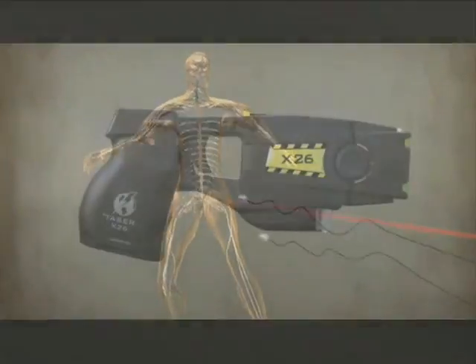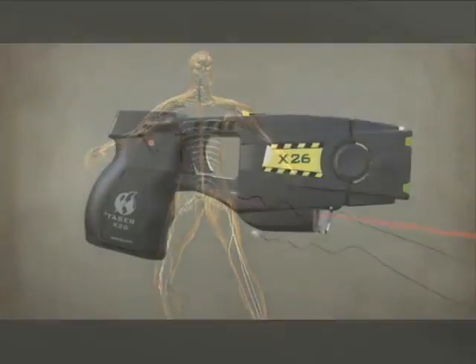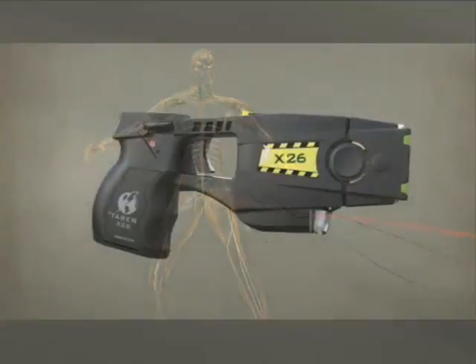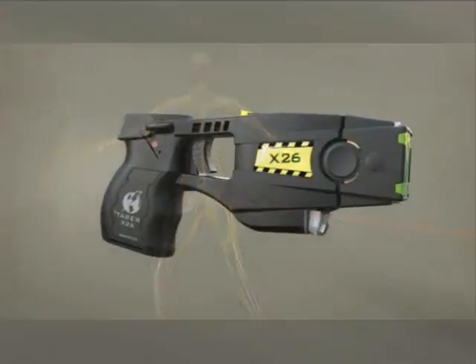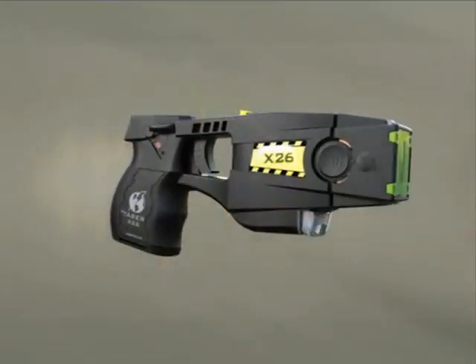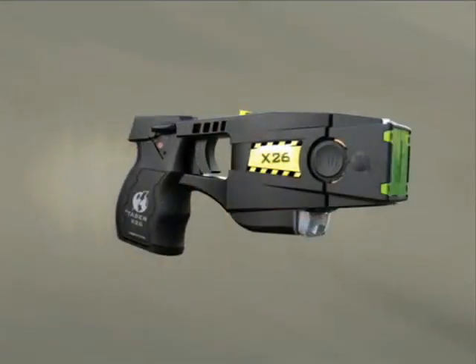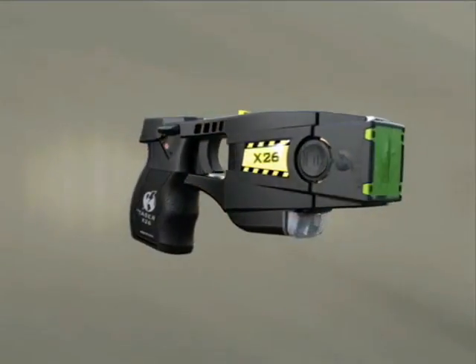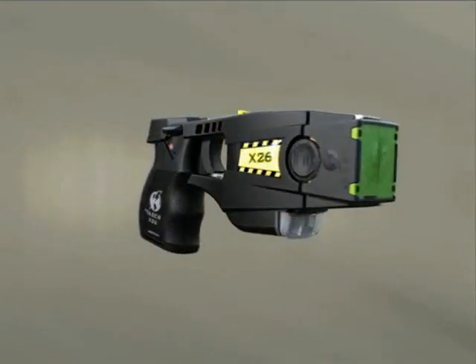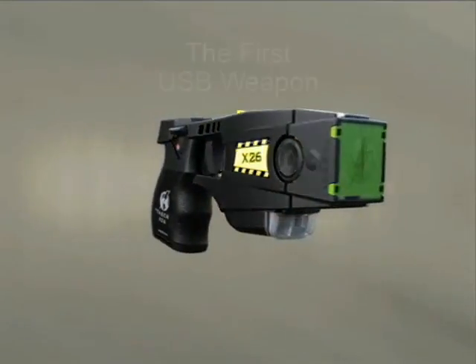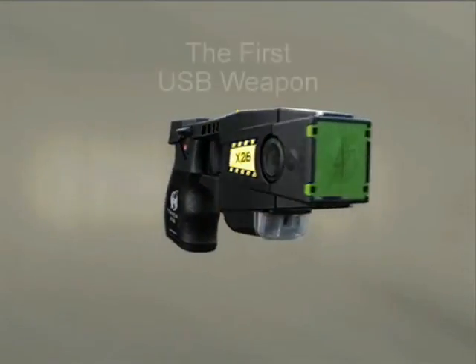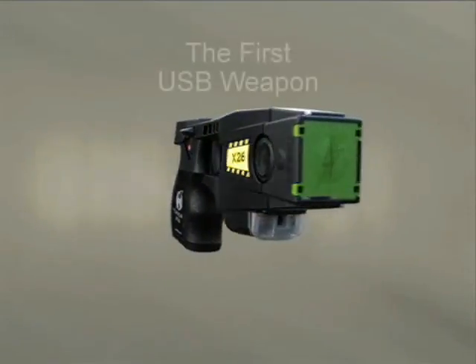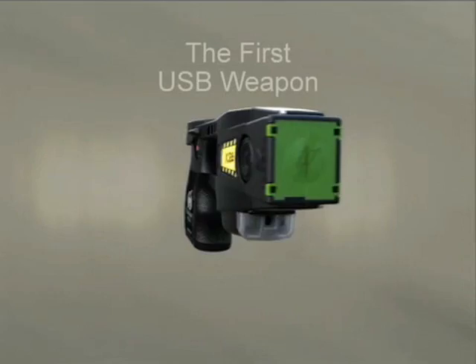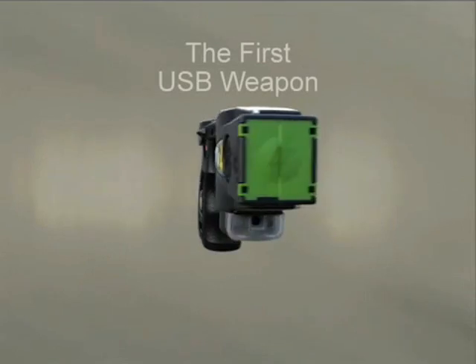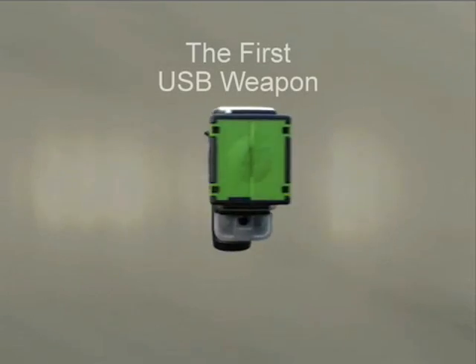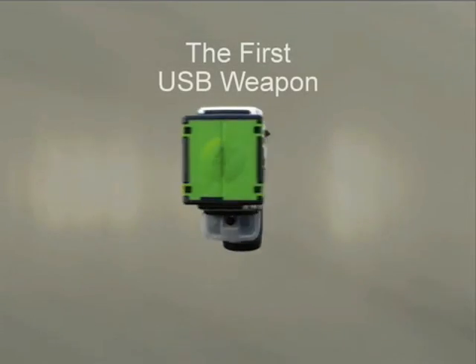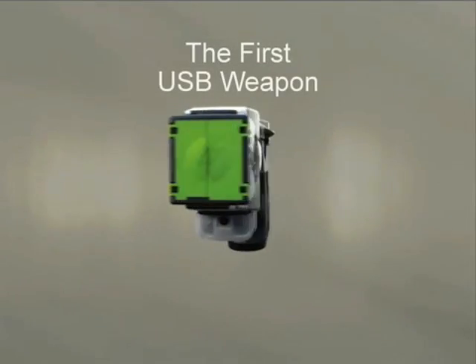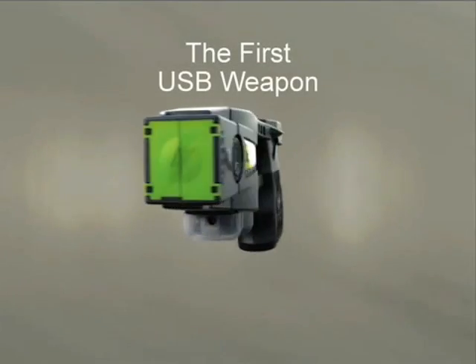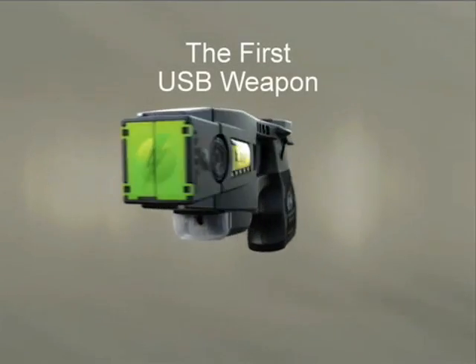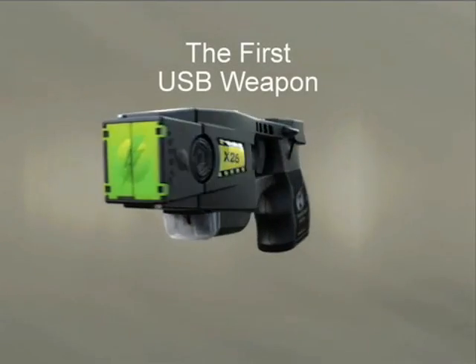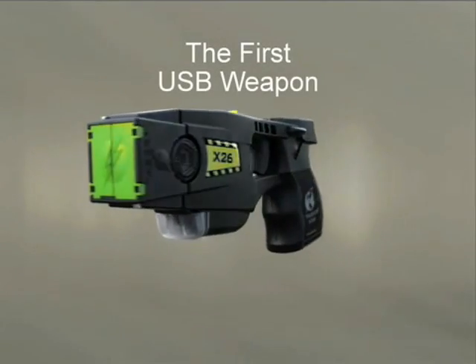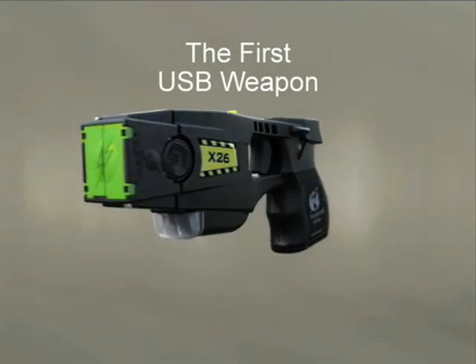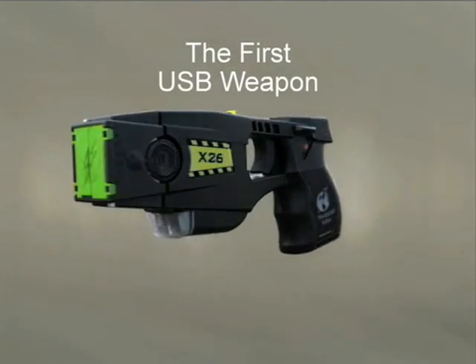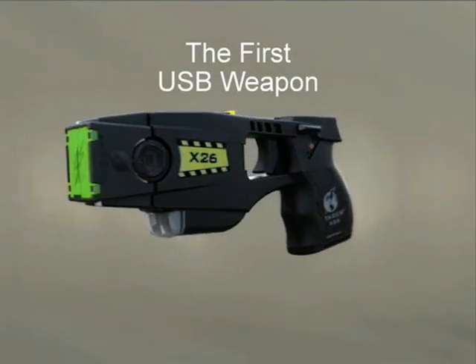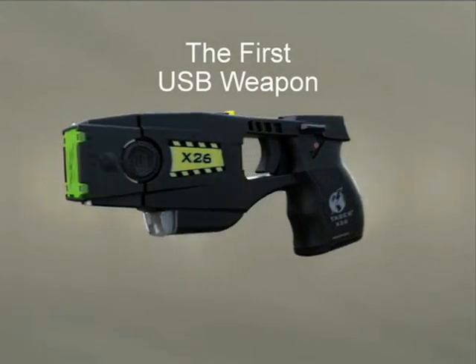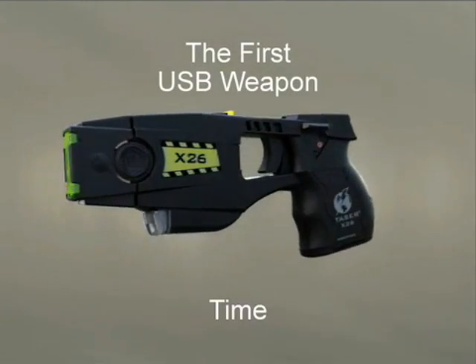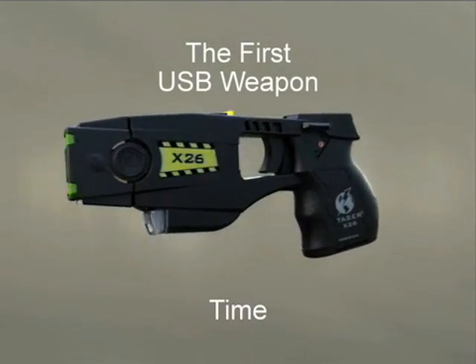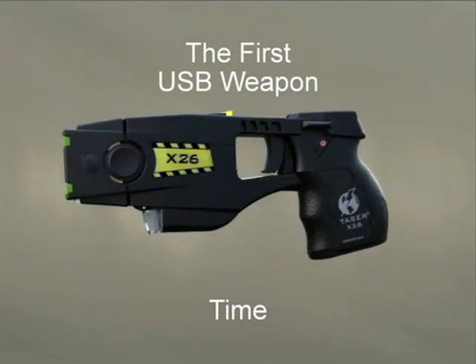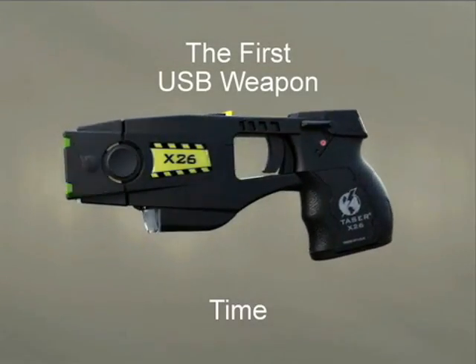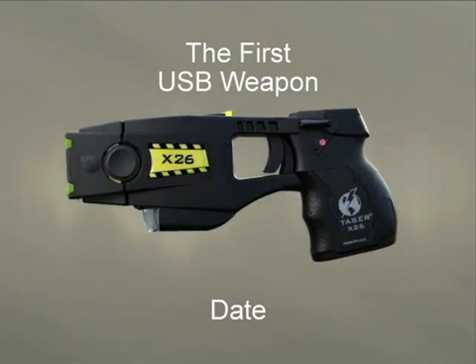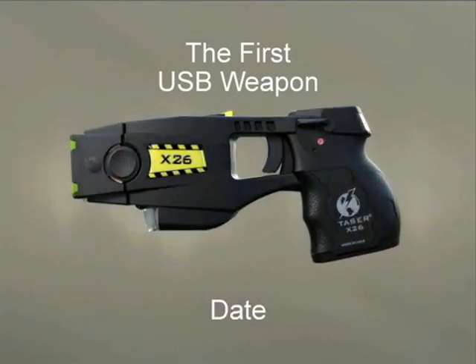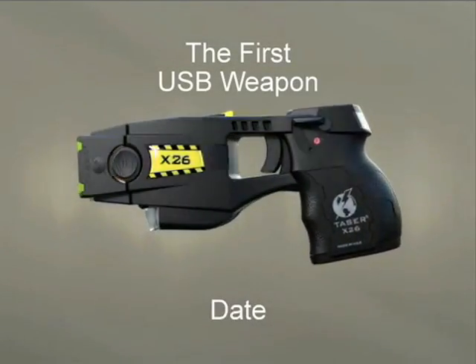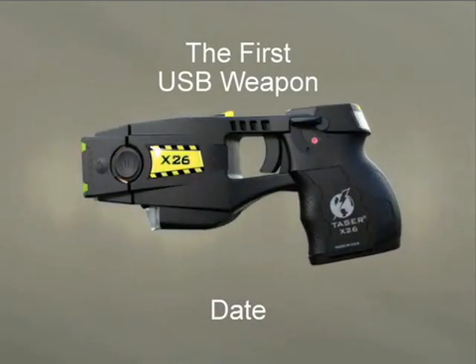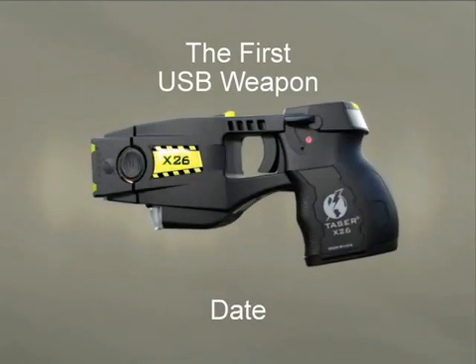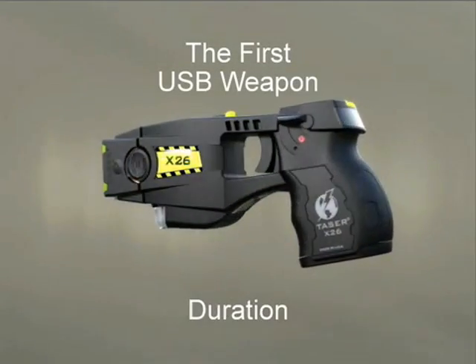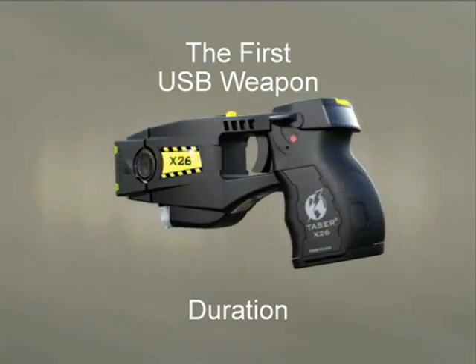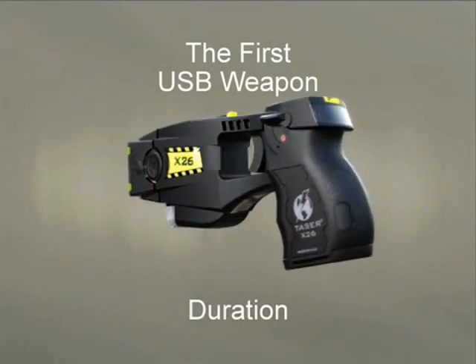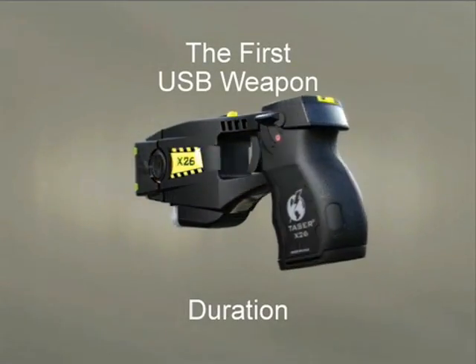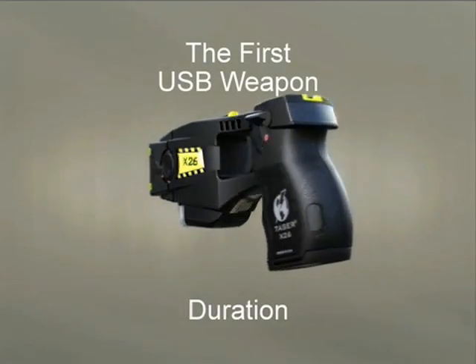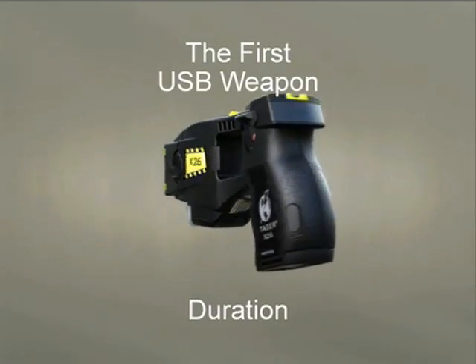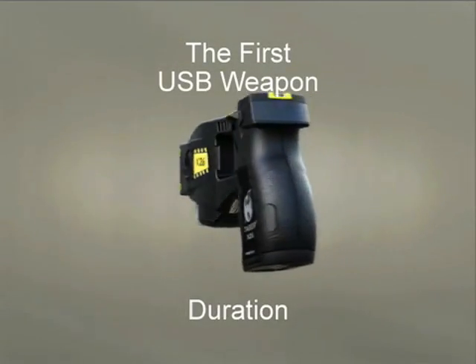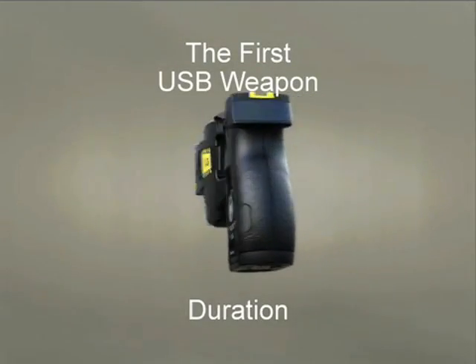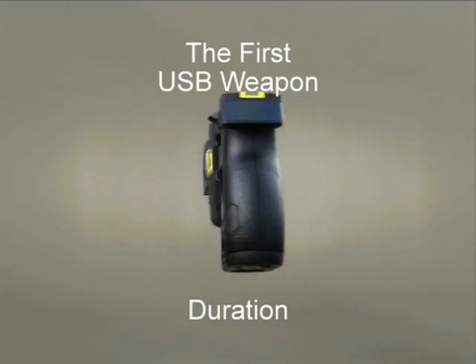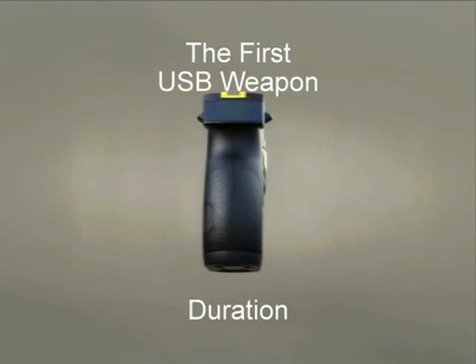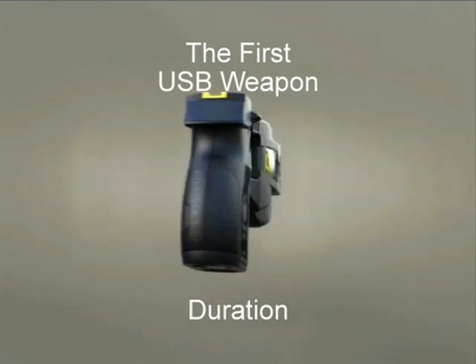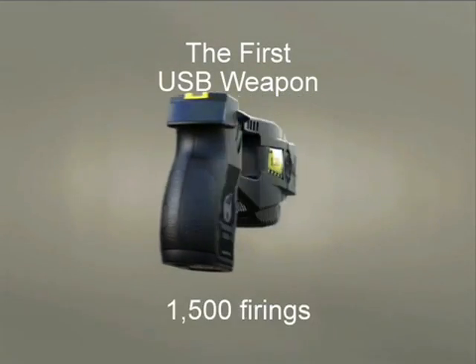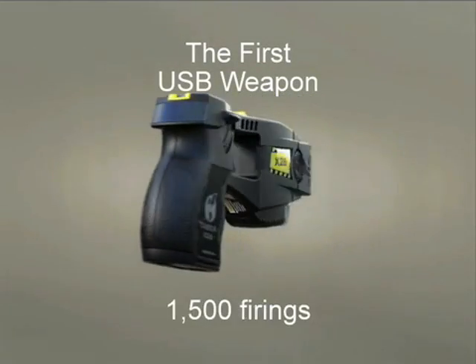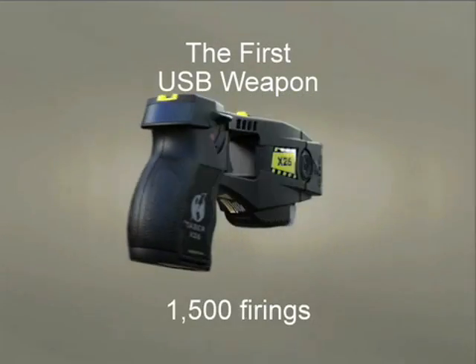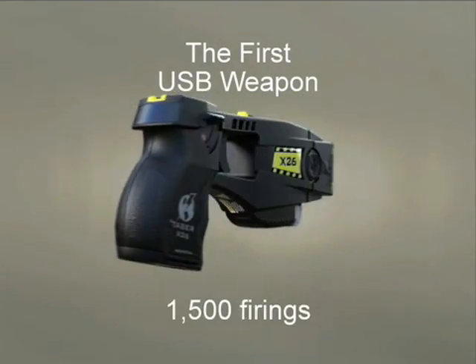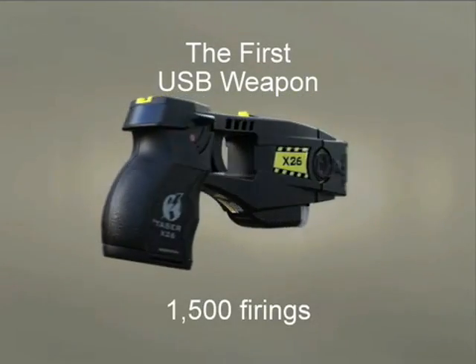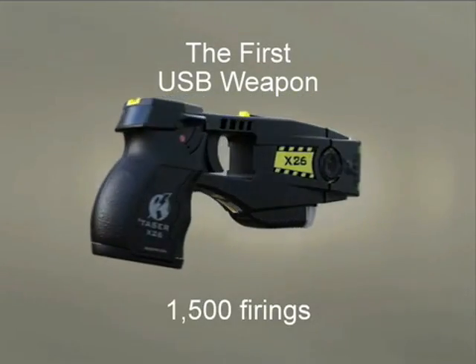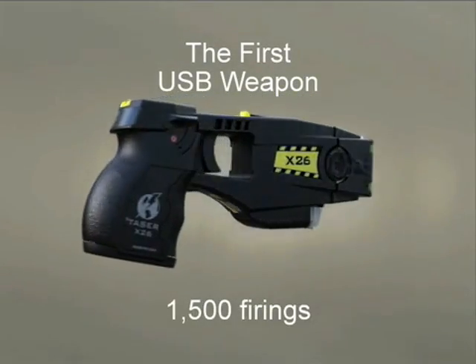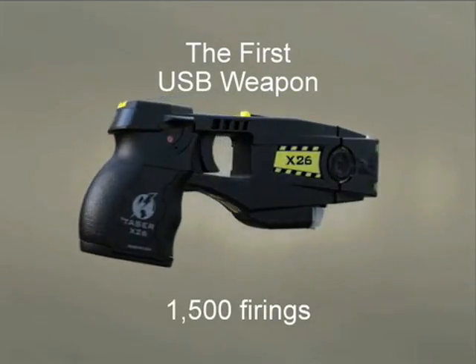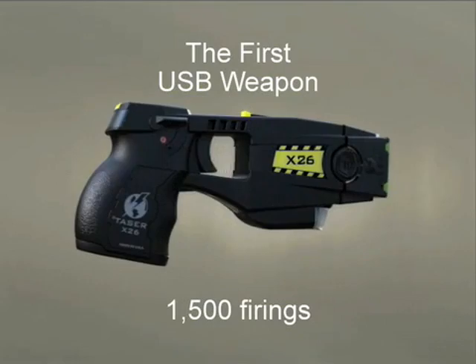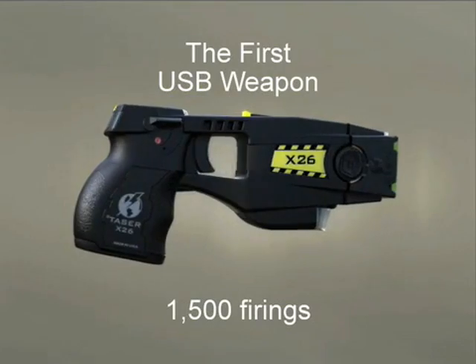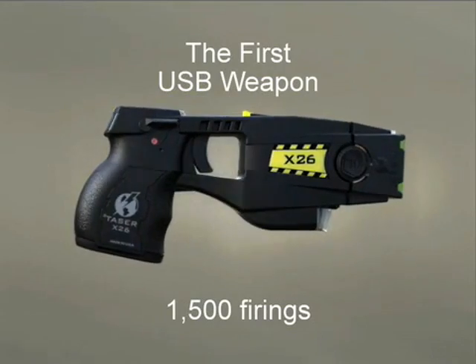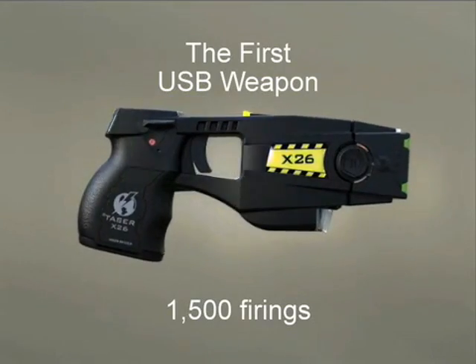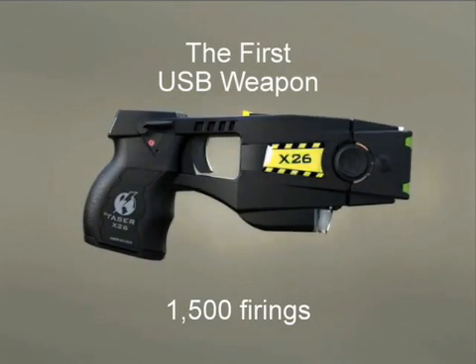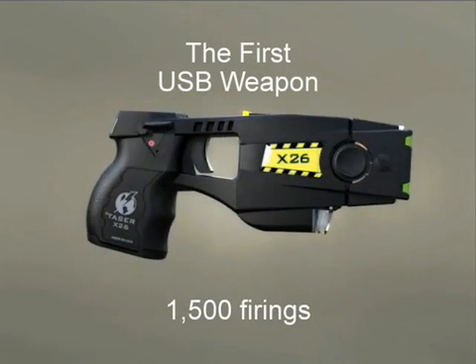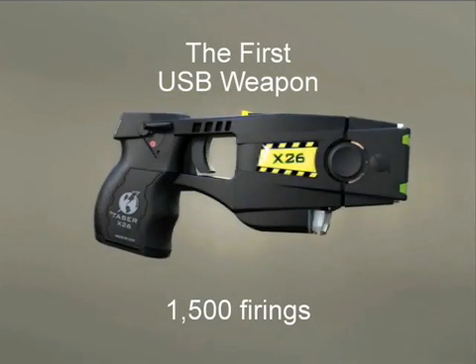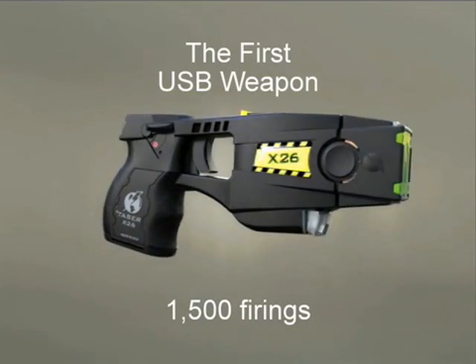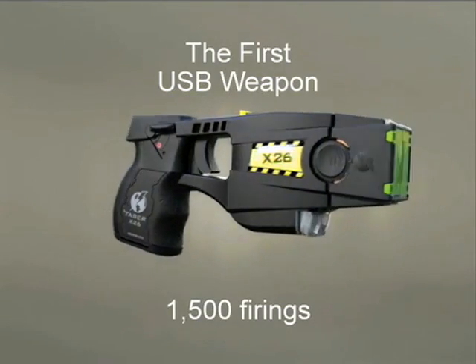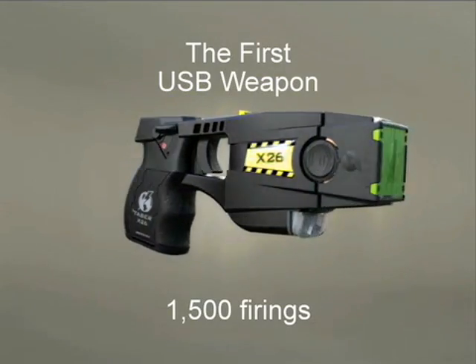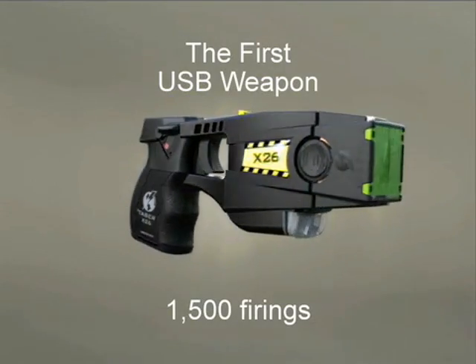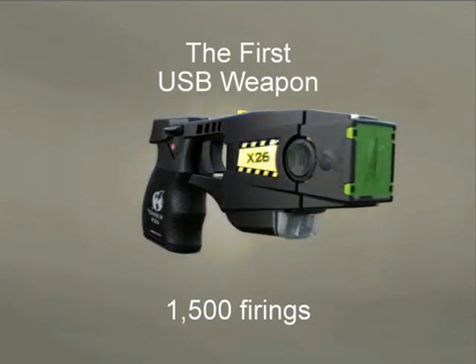The X-26 USB data port stores the time, date, and duration of the last 1,500 firings of the weapon.